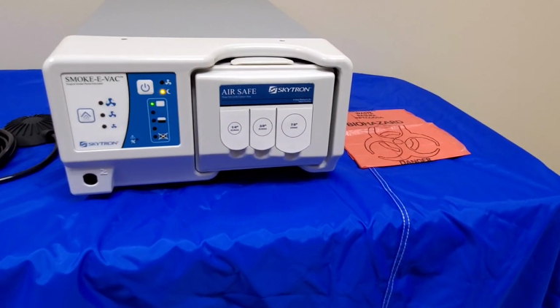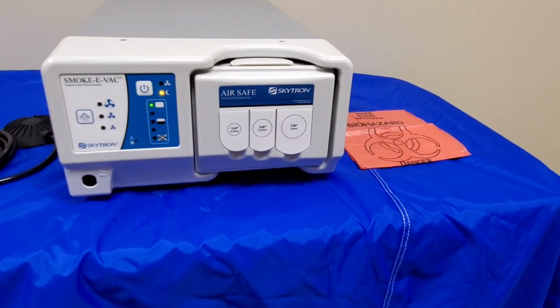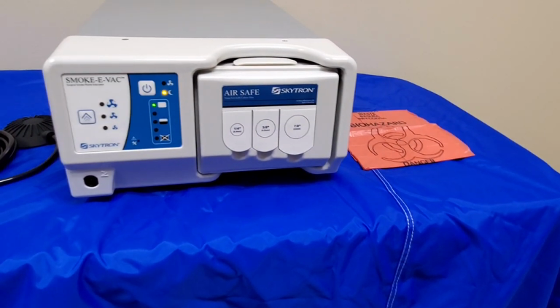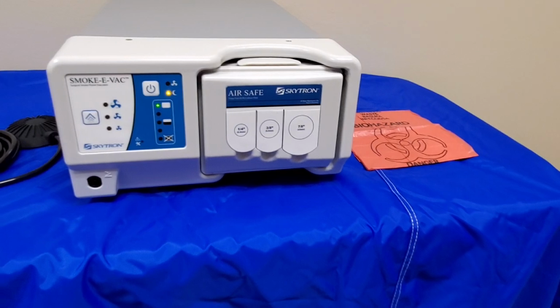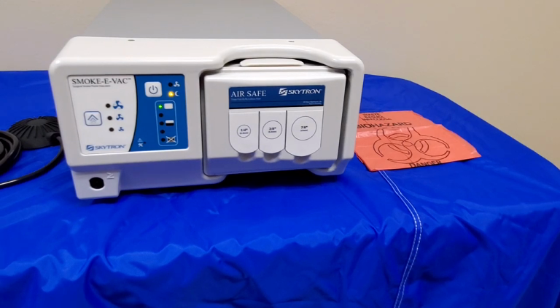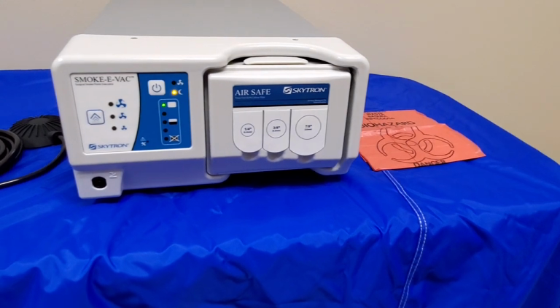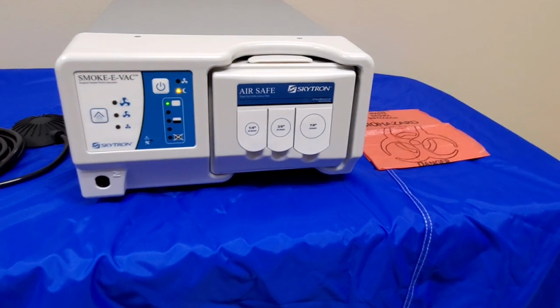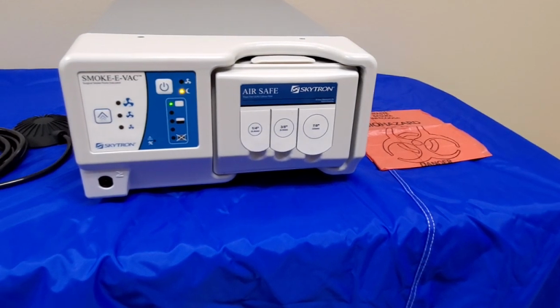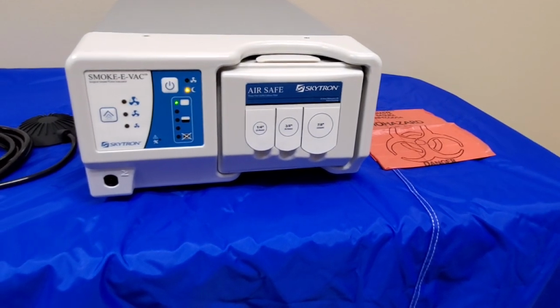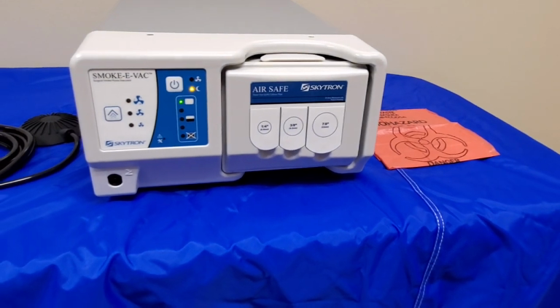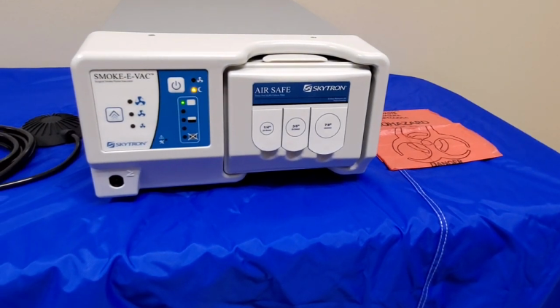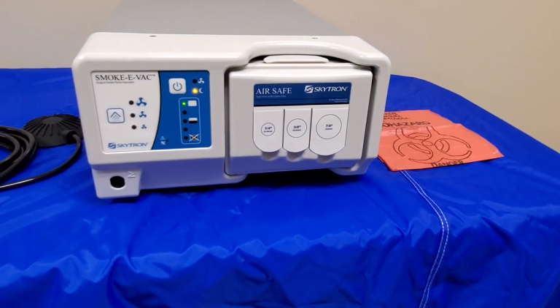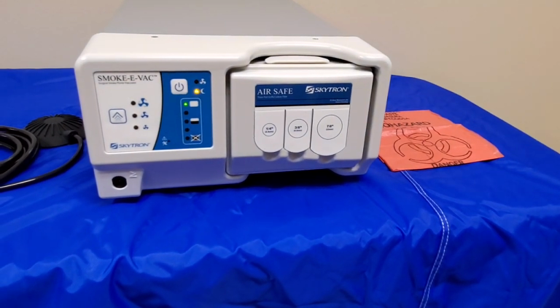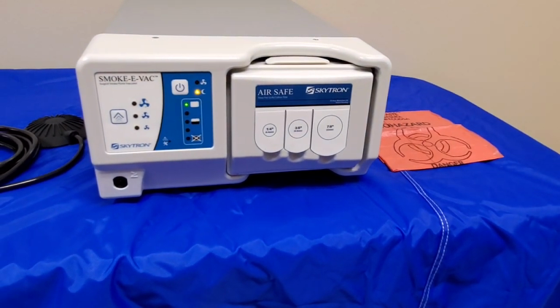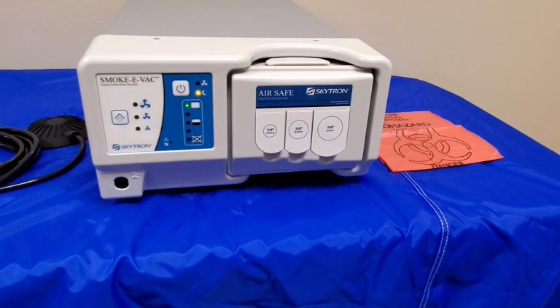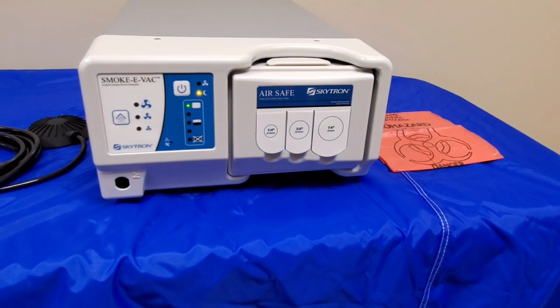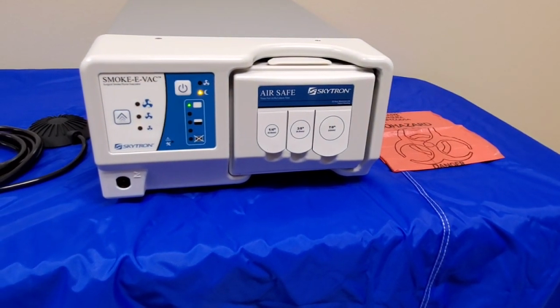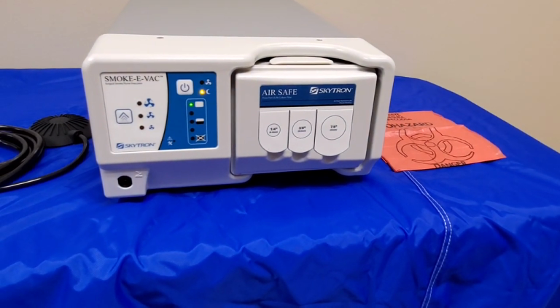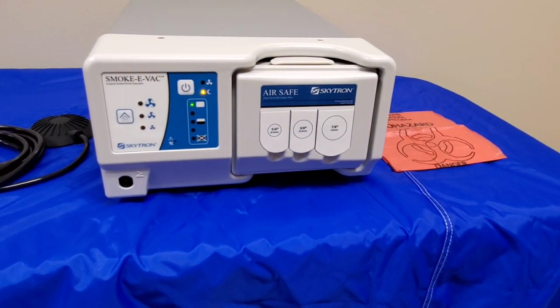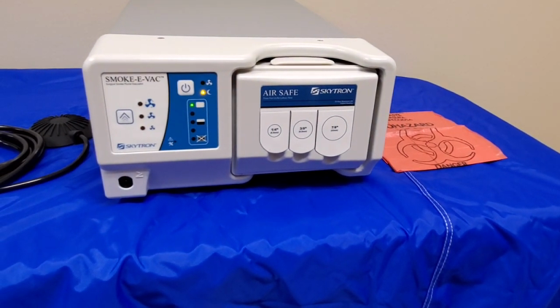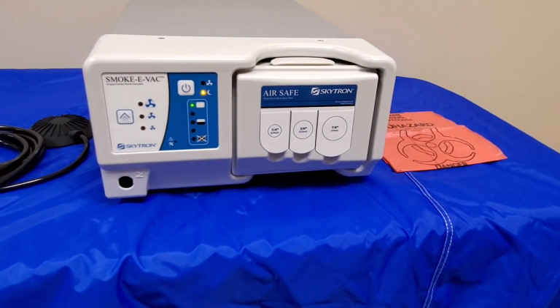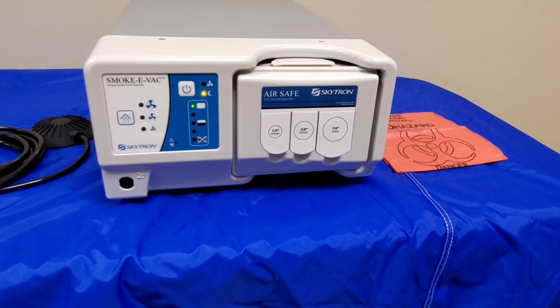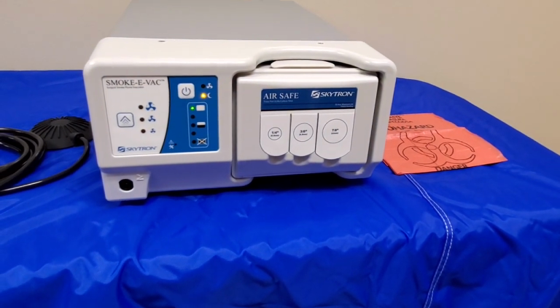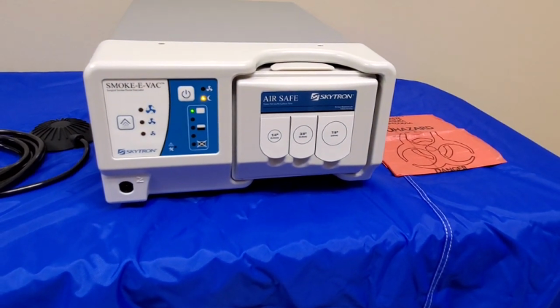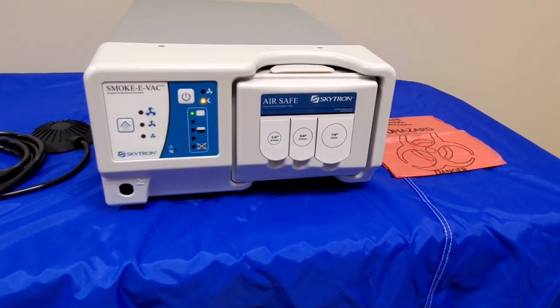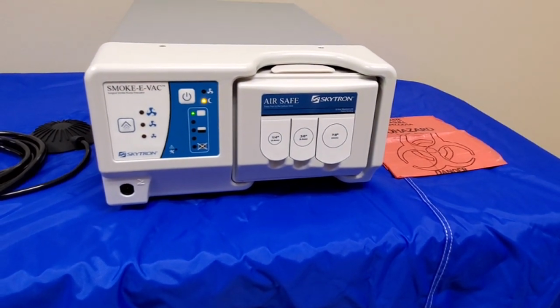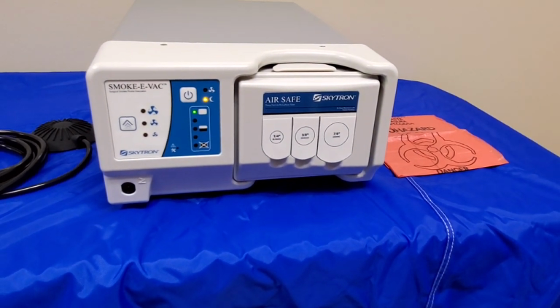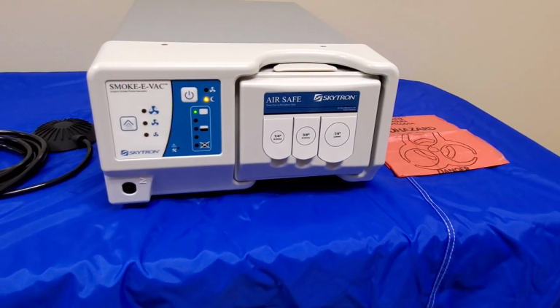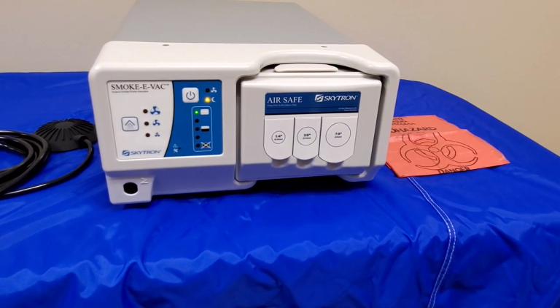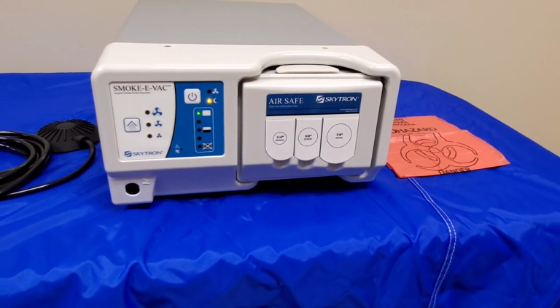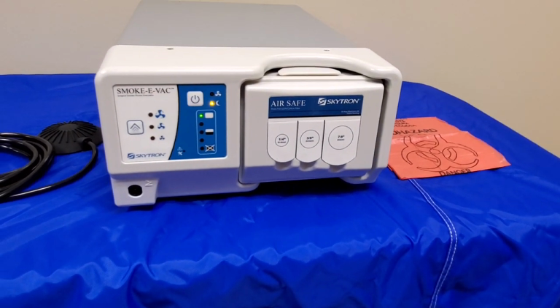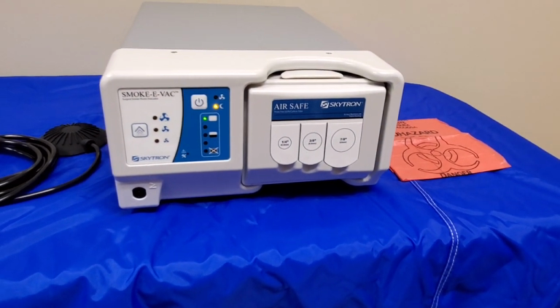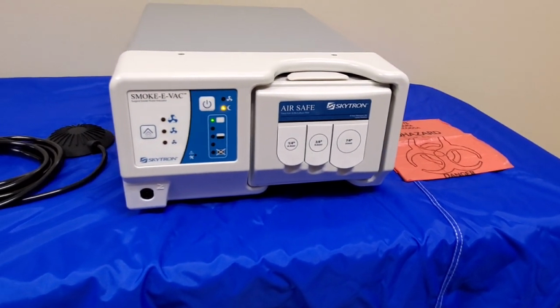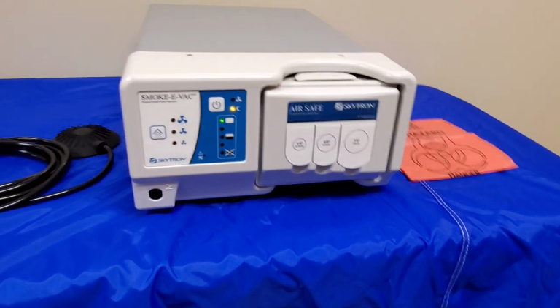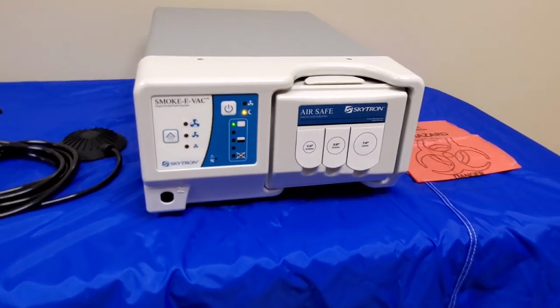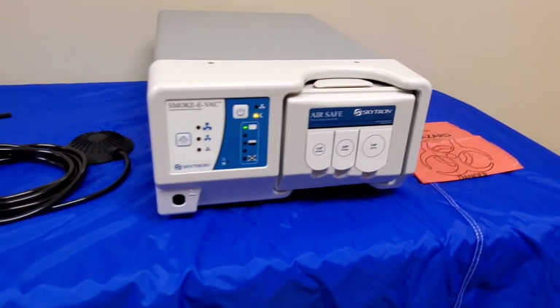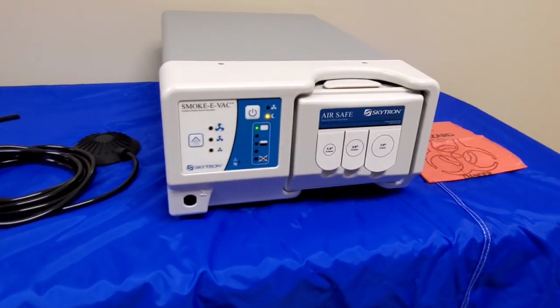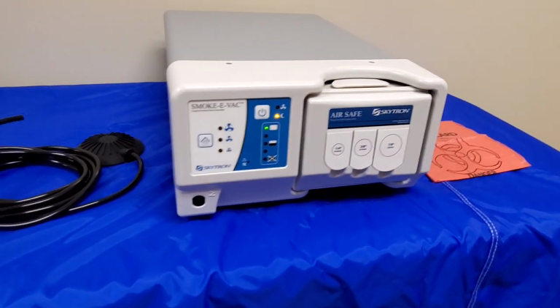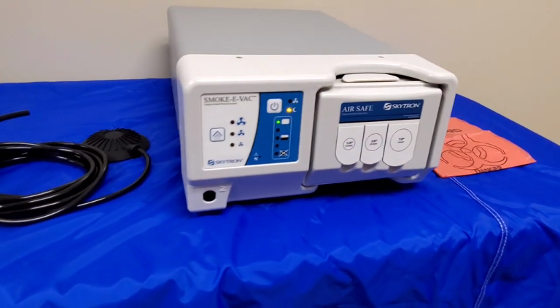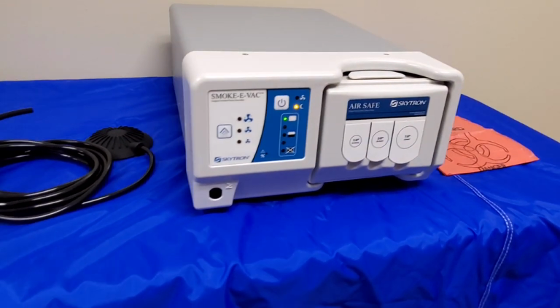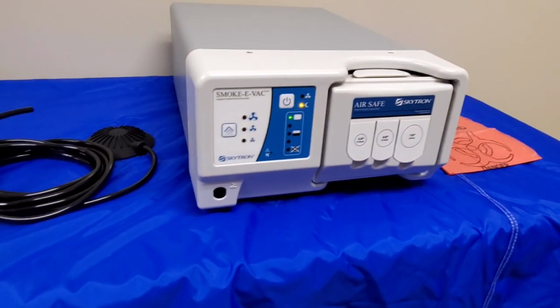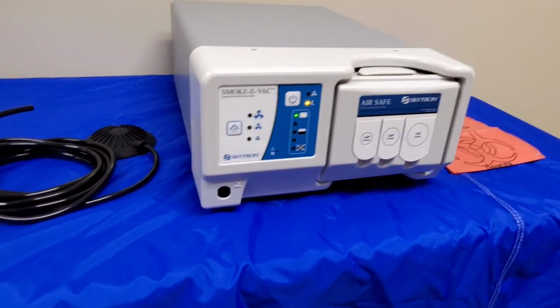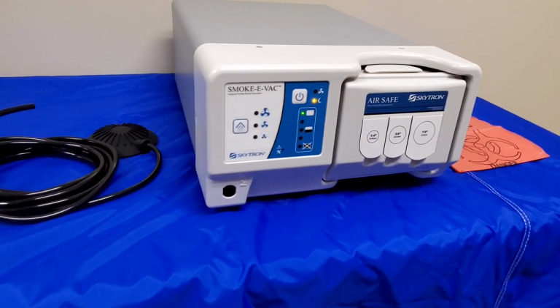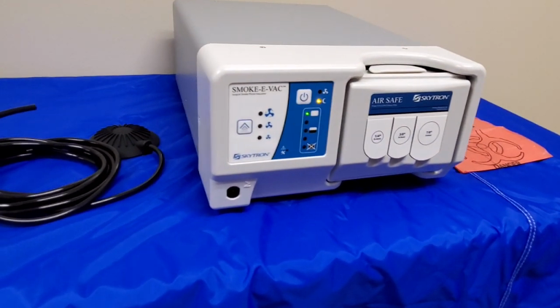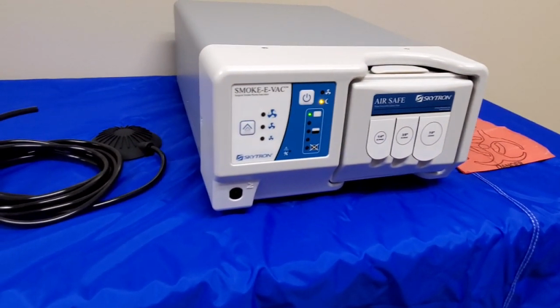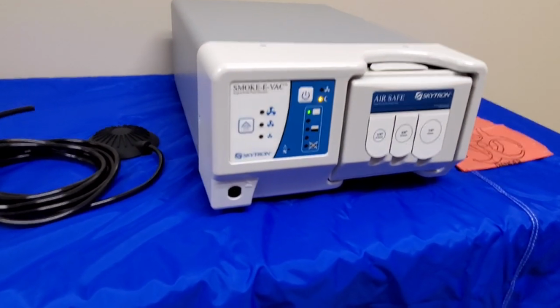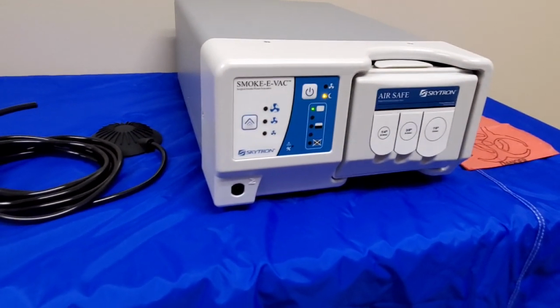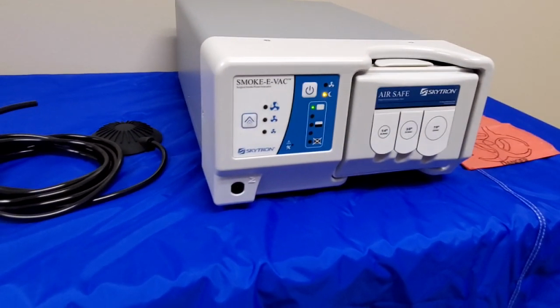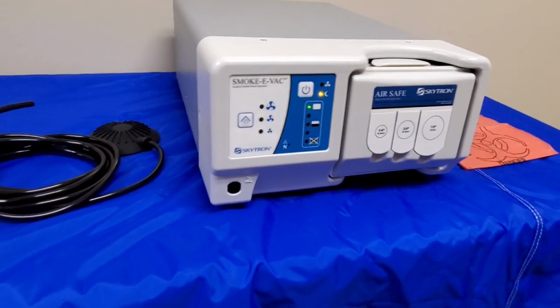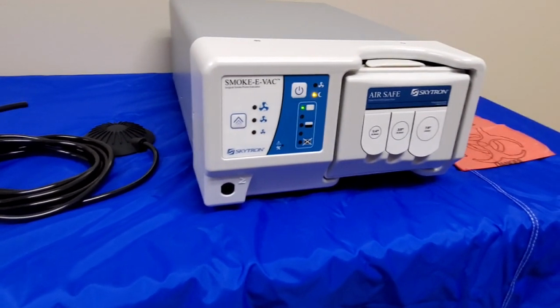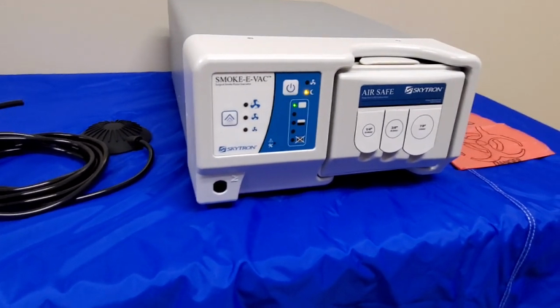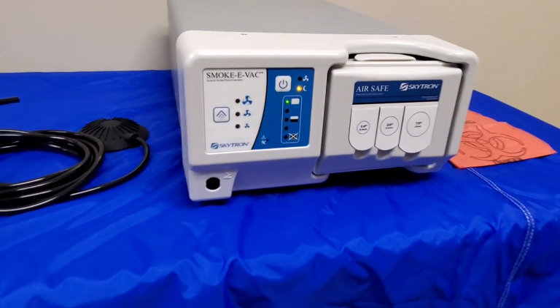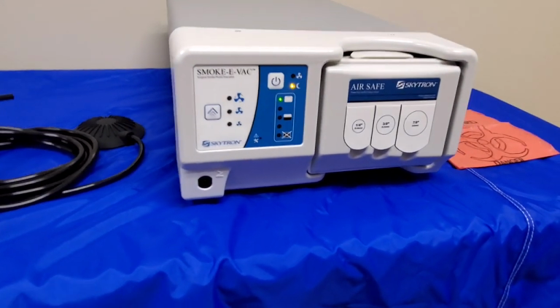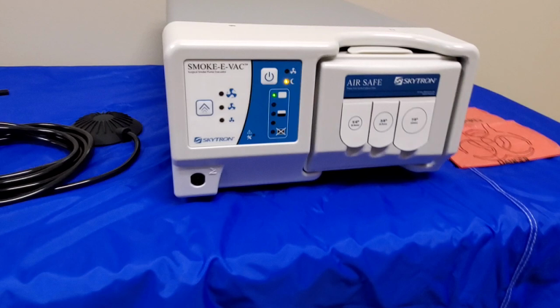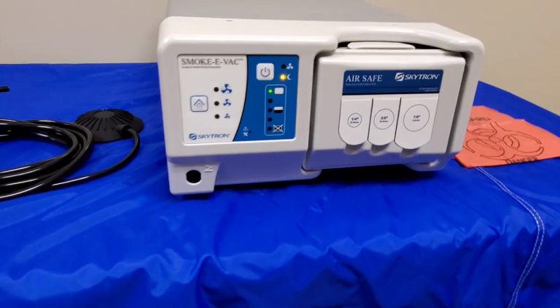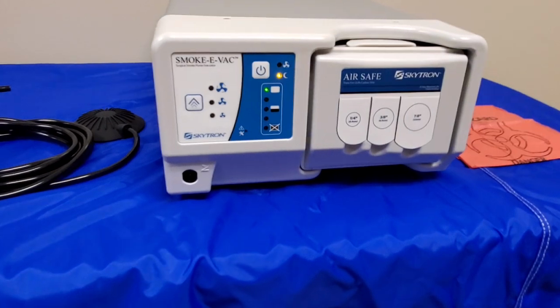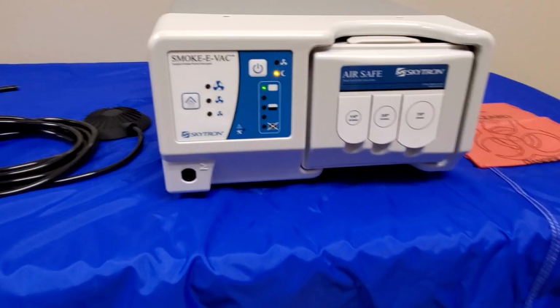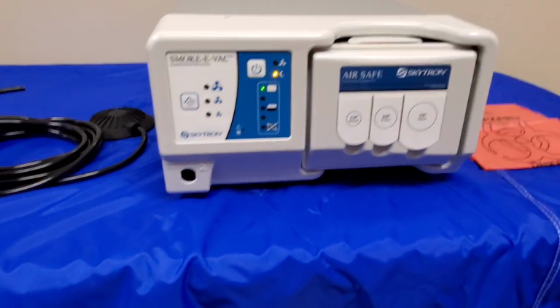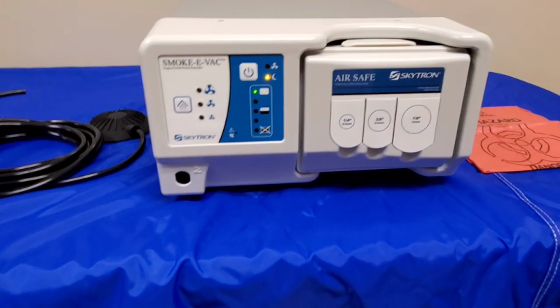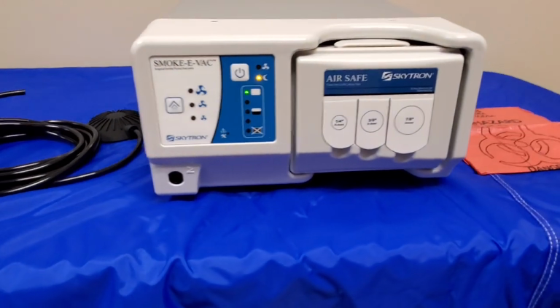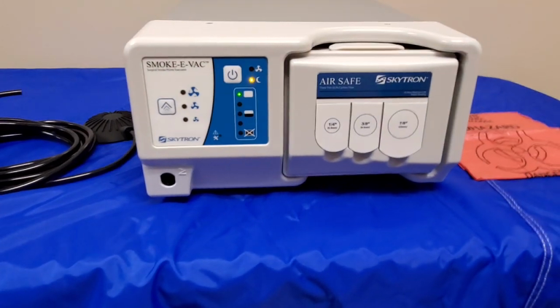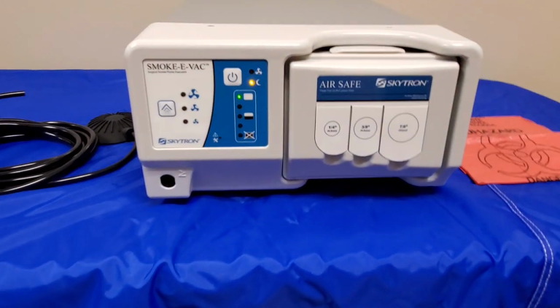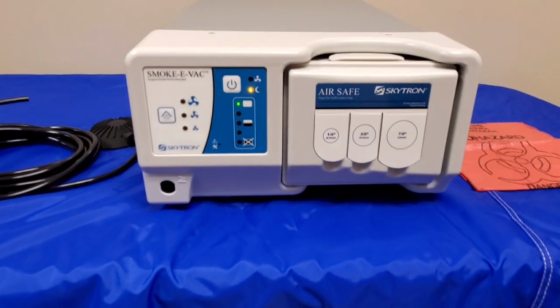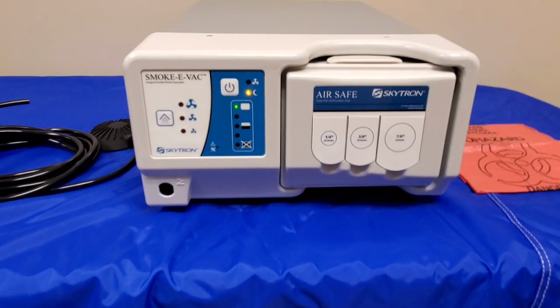And put it back into standby mode. That is basically an overview of this system.